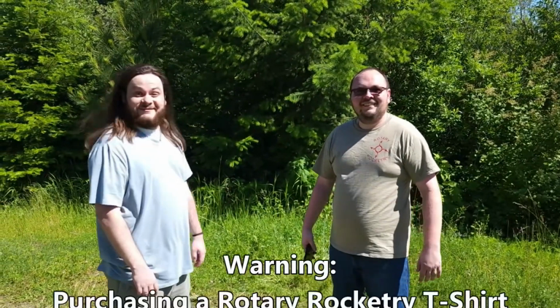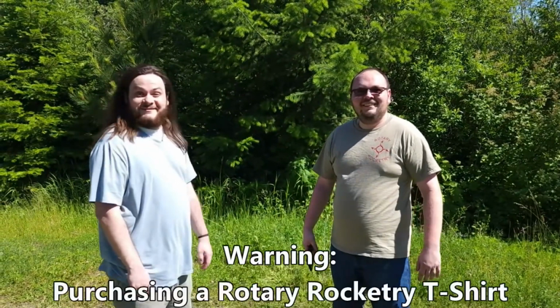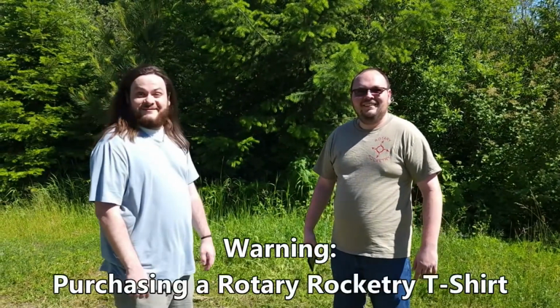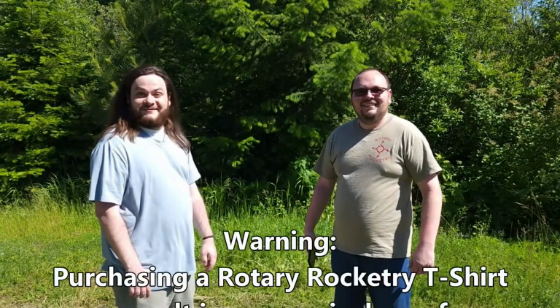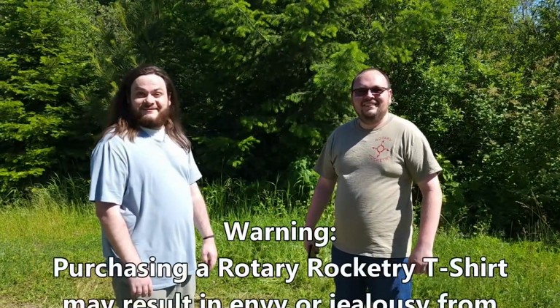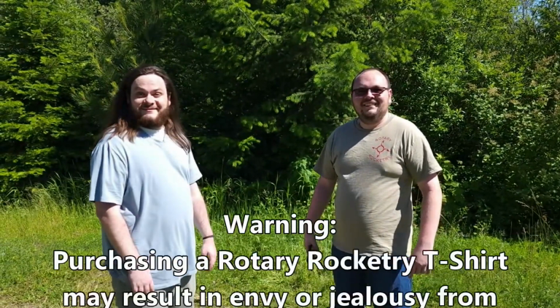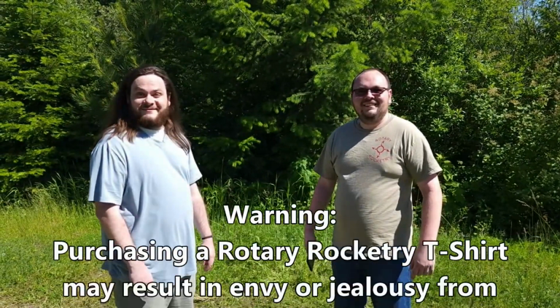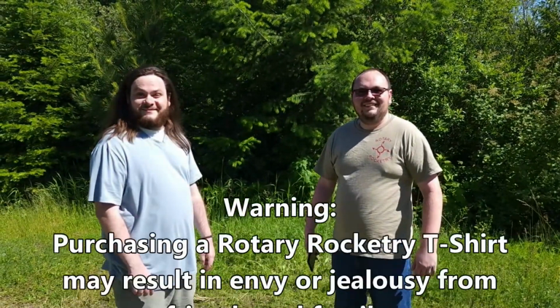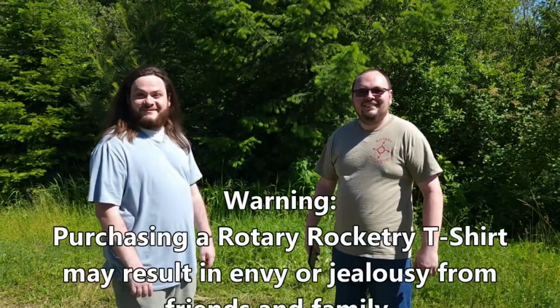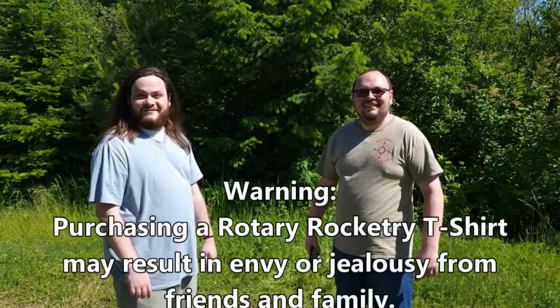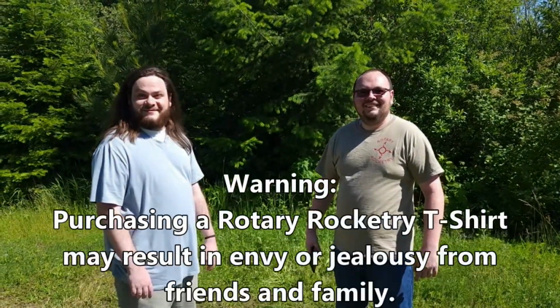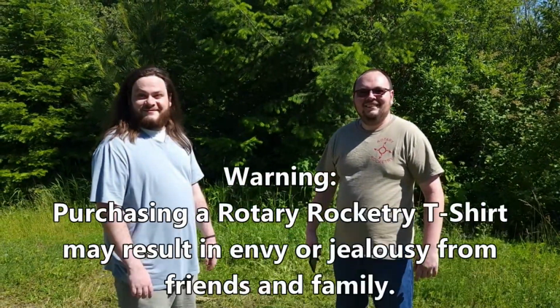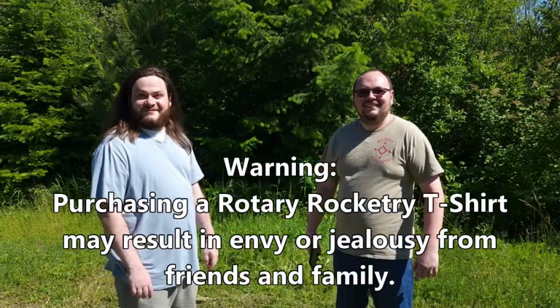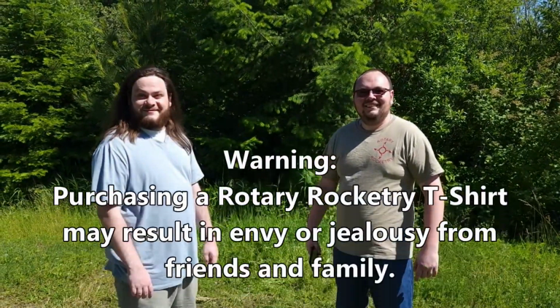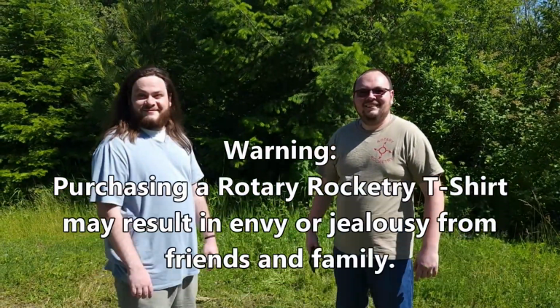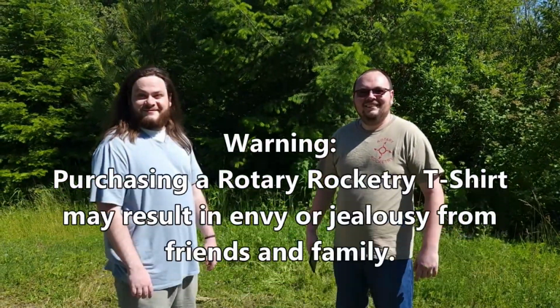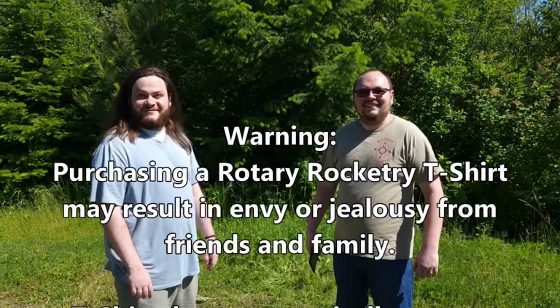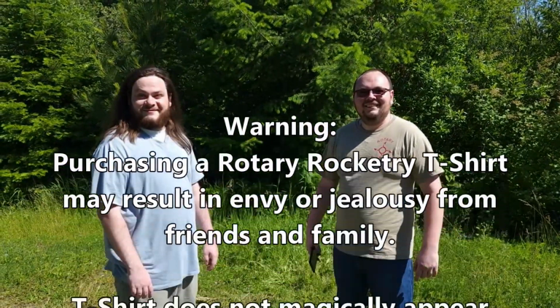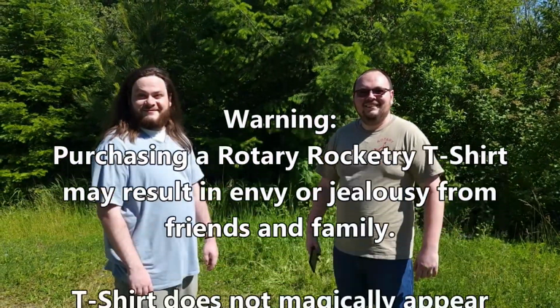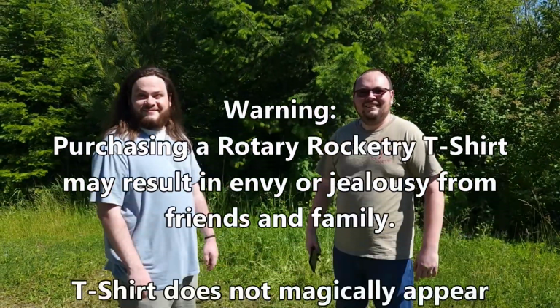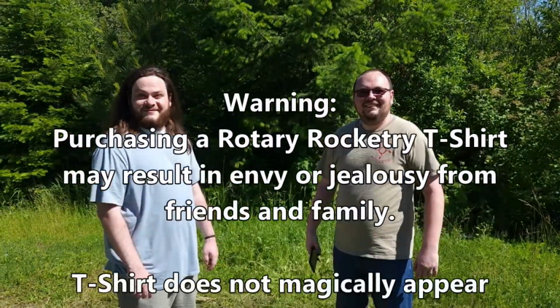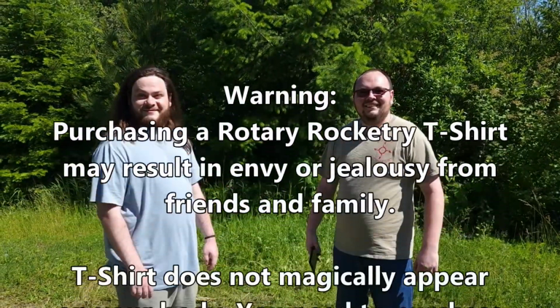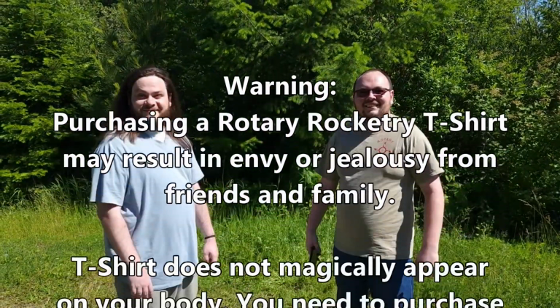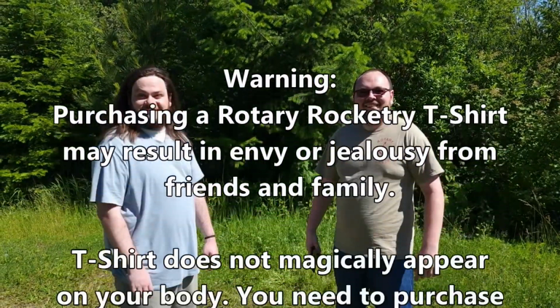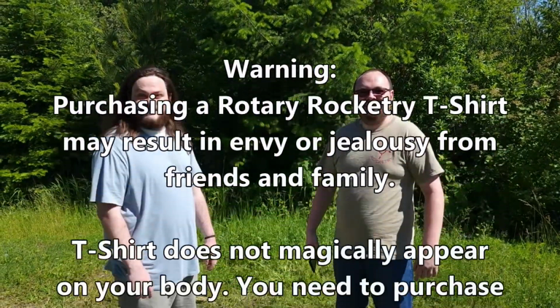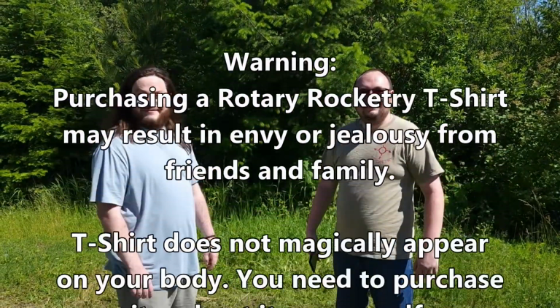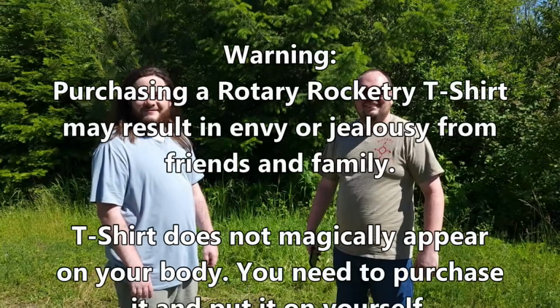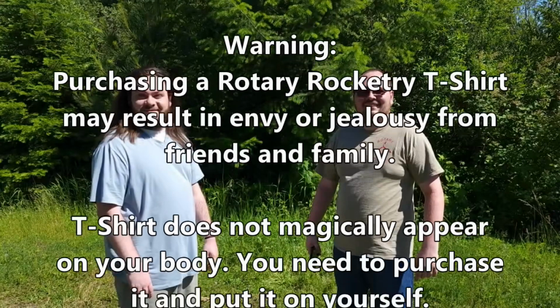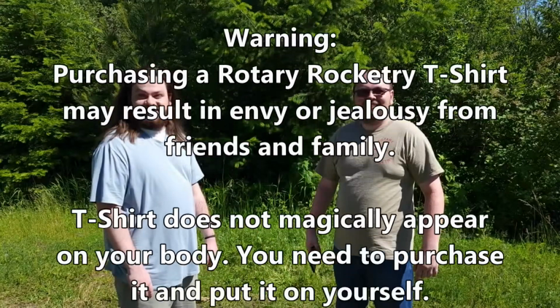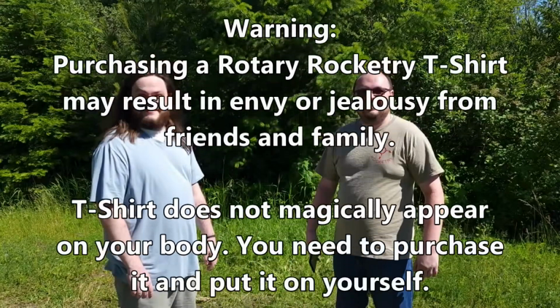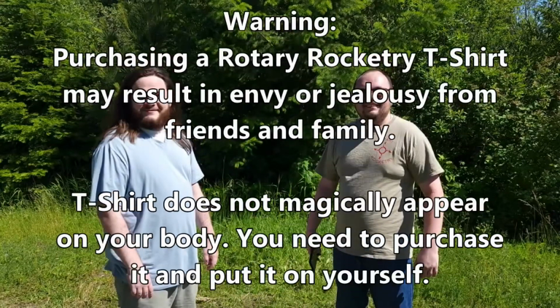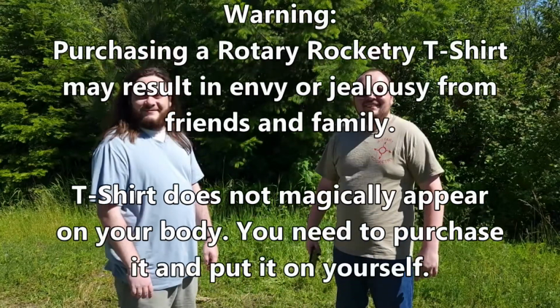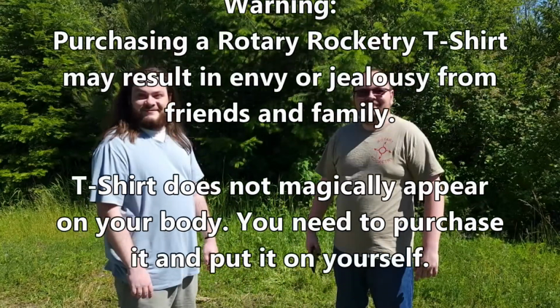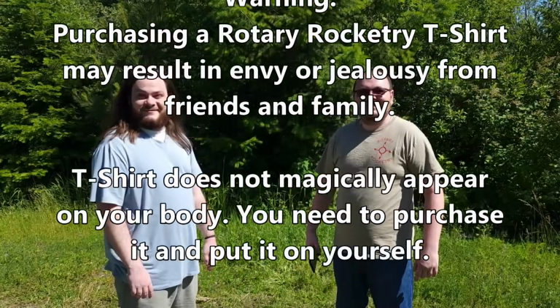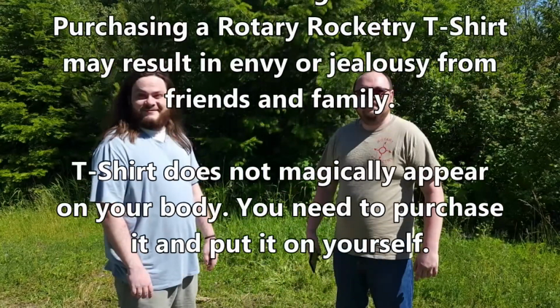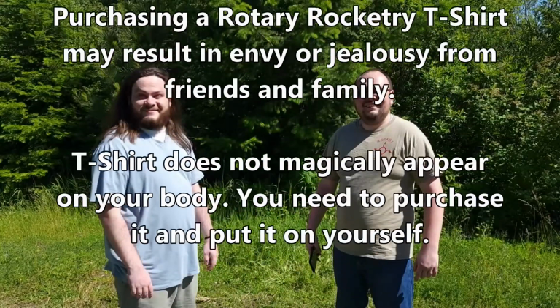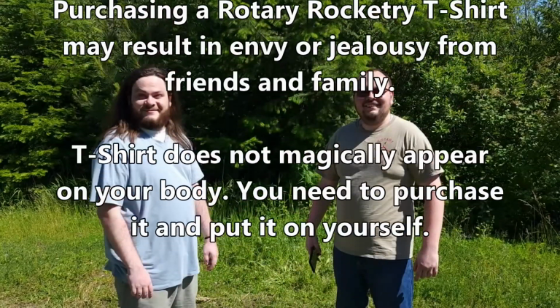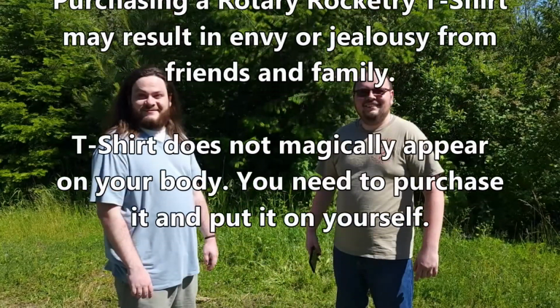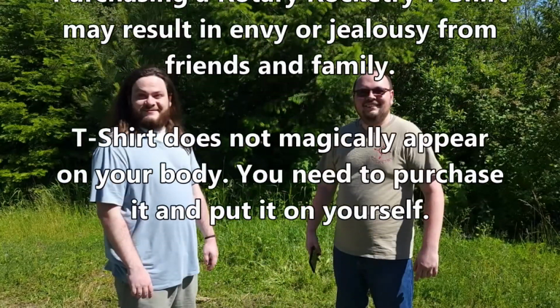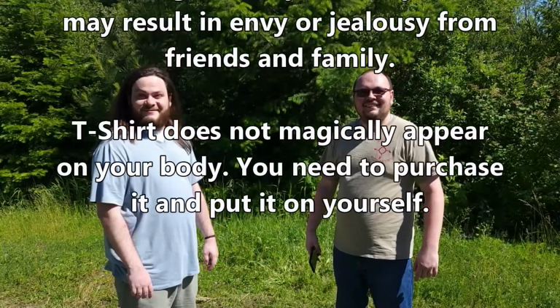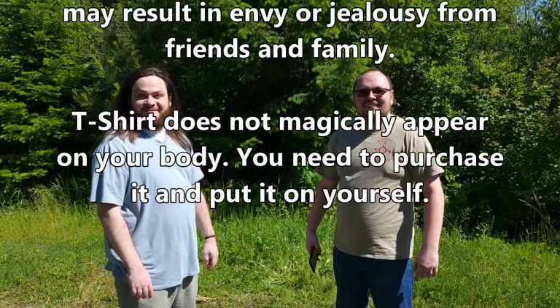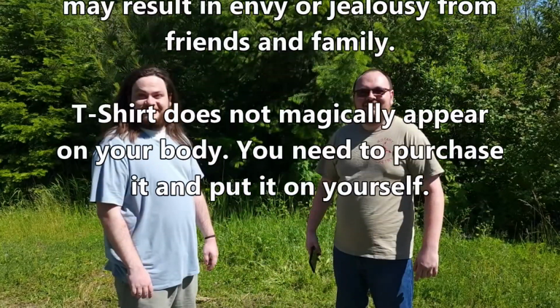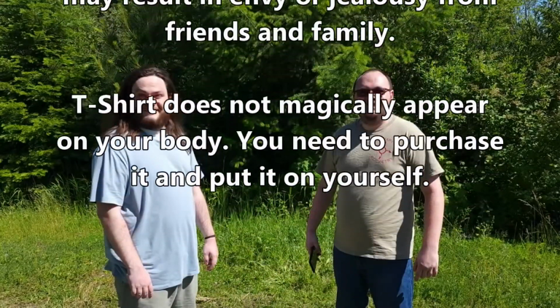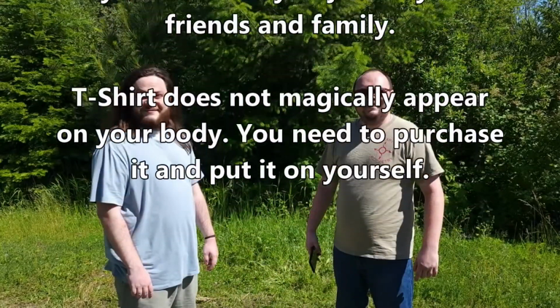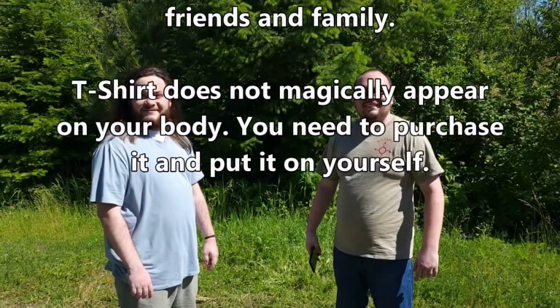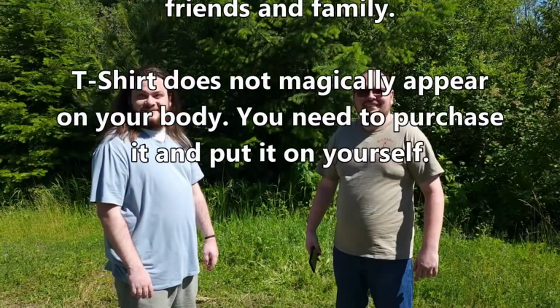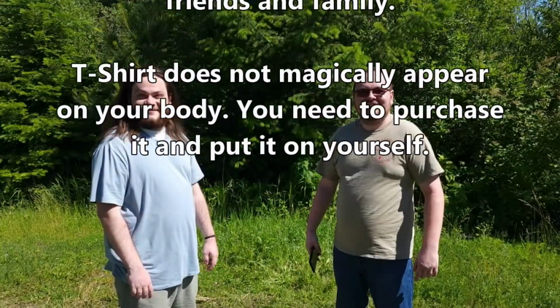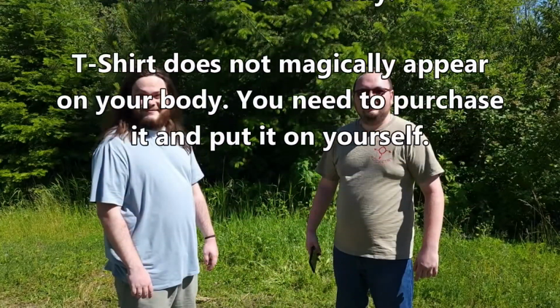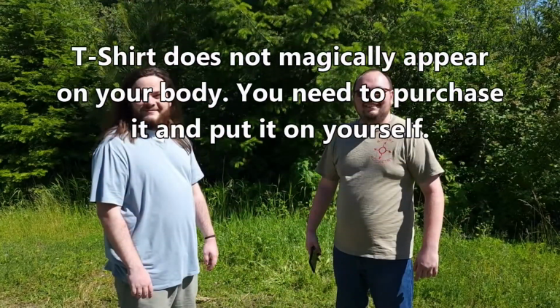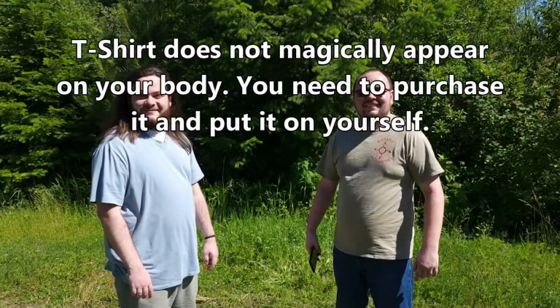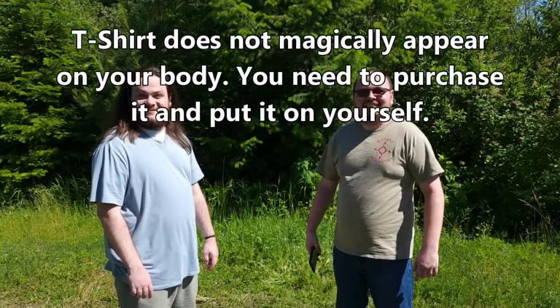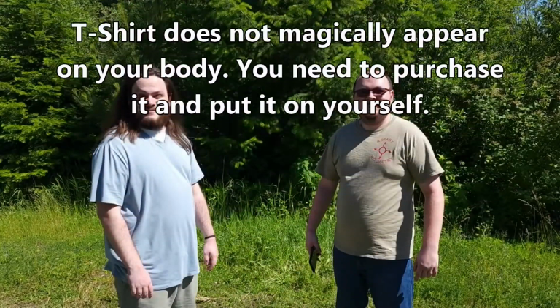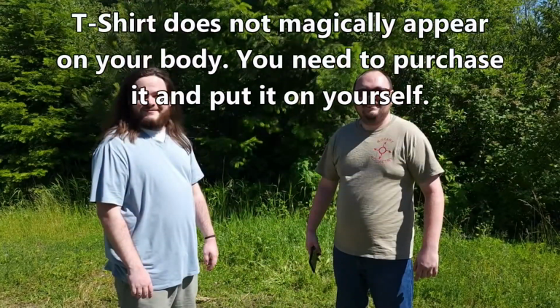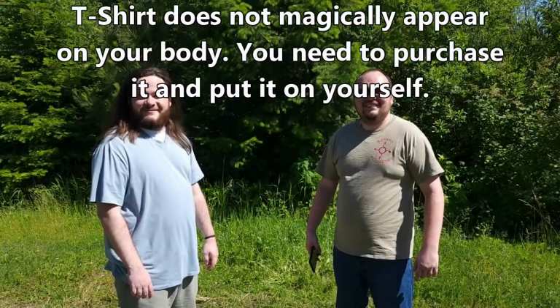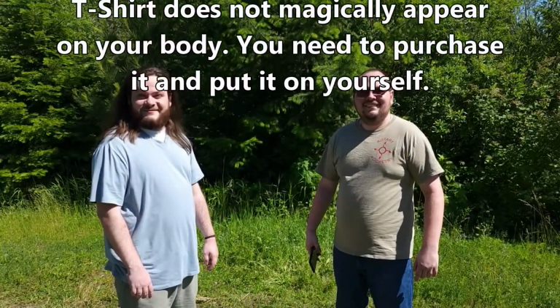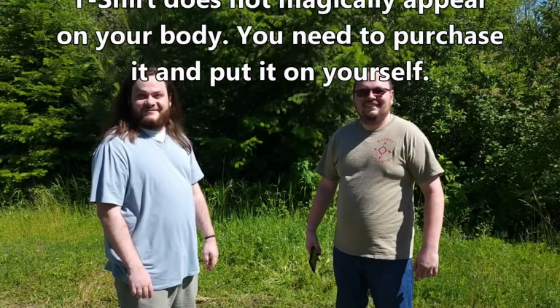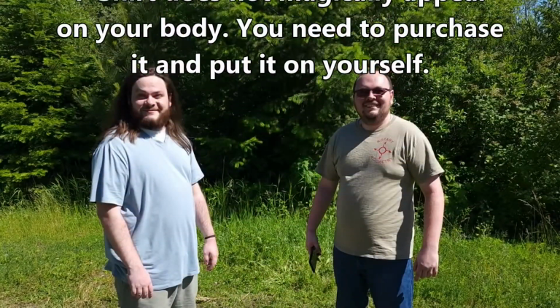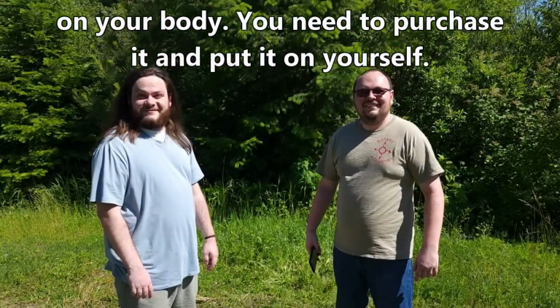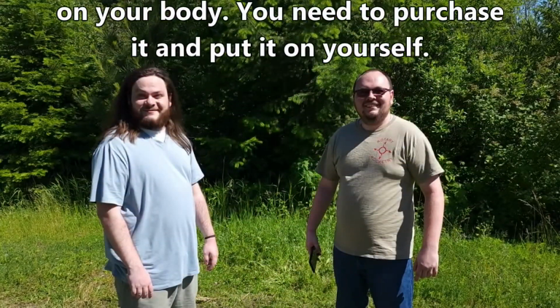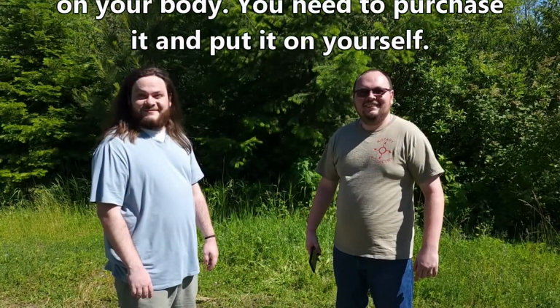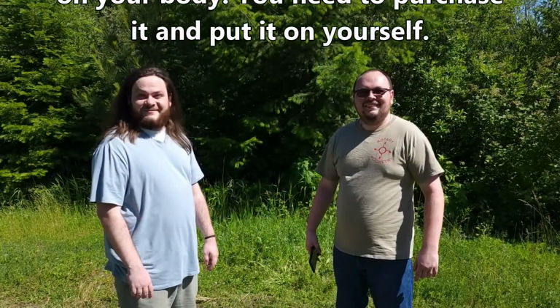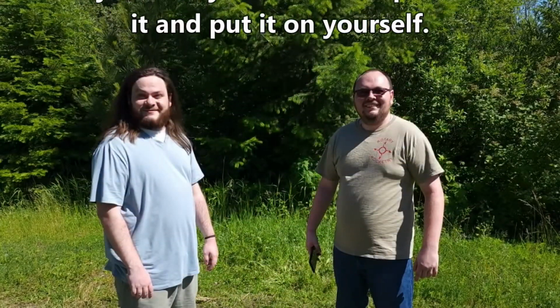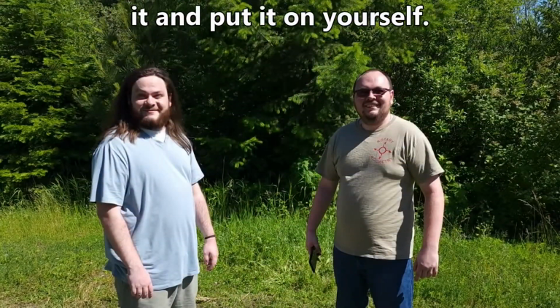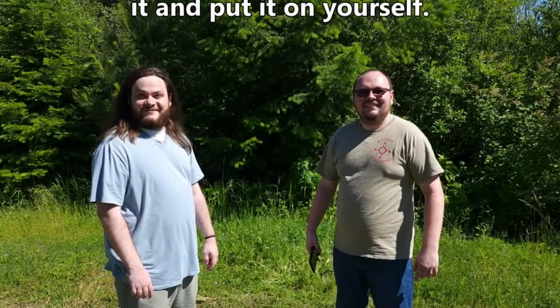Warning! Purchasing a Rotary Rocketry t-shirt may result in envy or jealousy from friends and family. T-shirt does not magically appear on your body — you need to purchase it and put it on yourself.